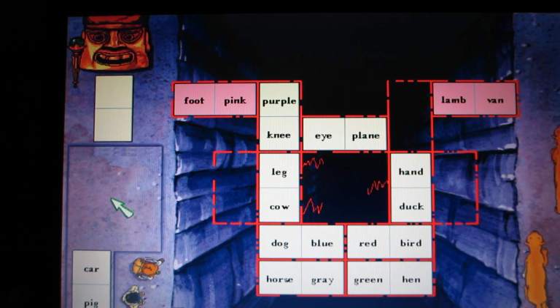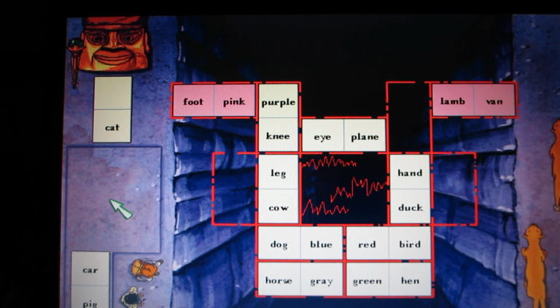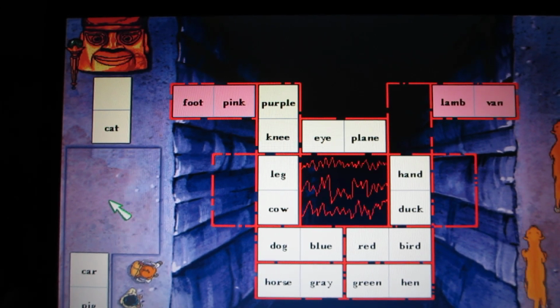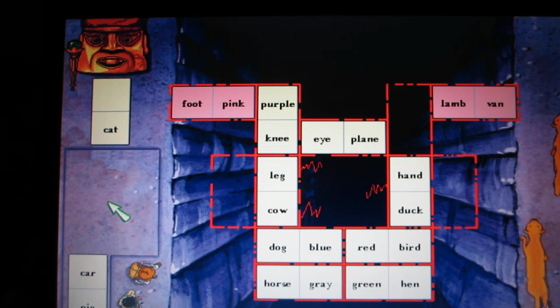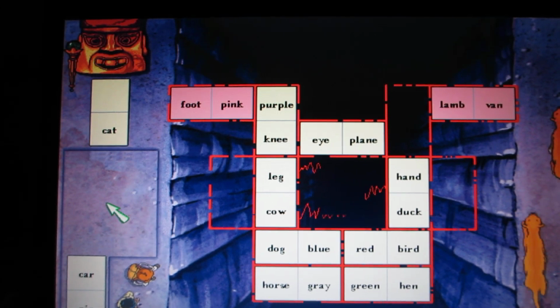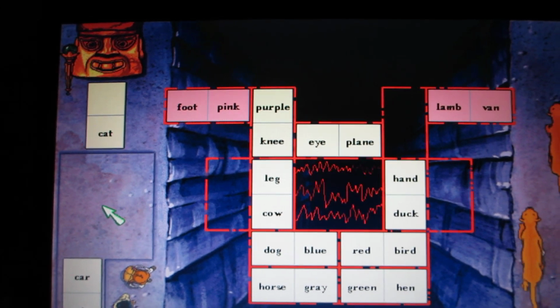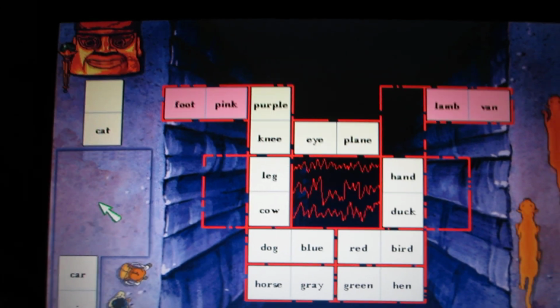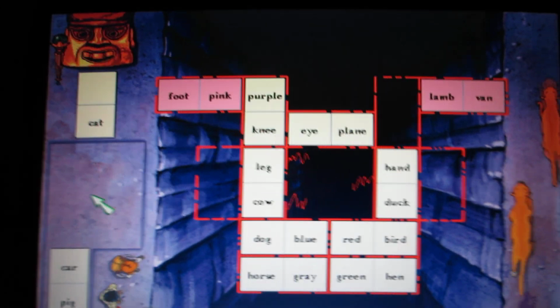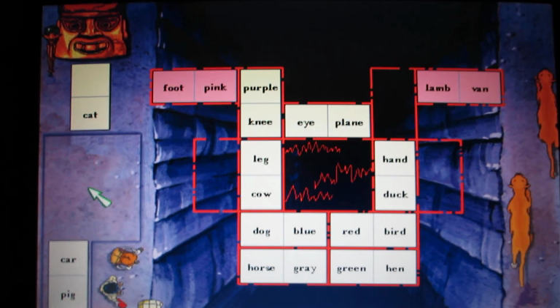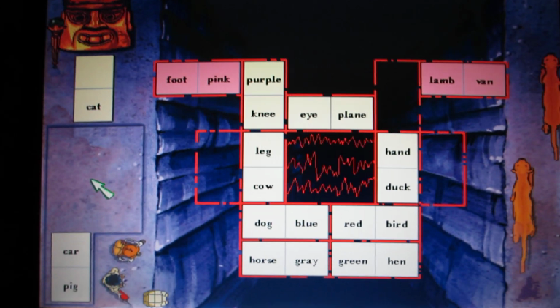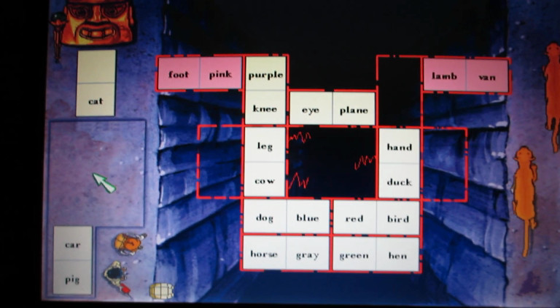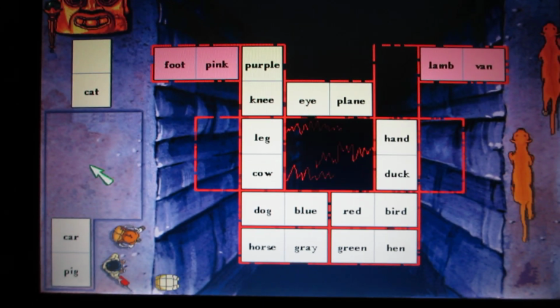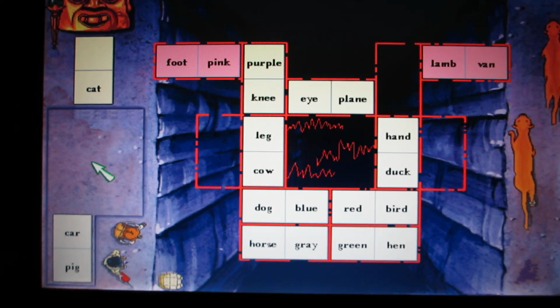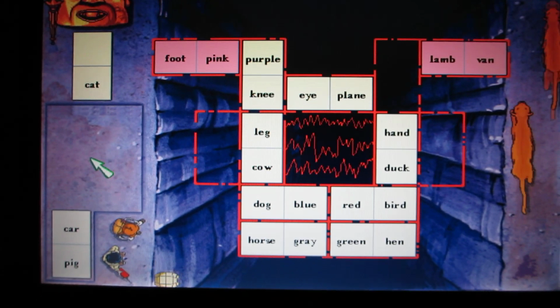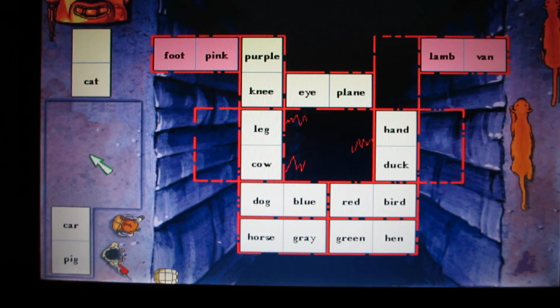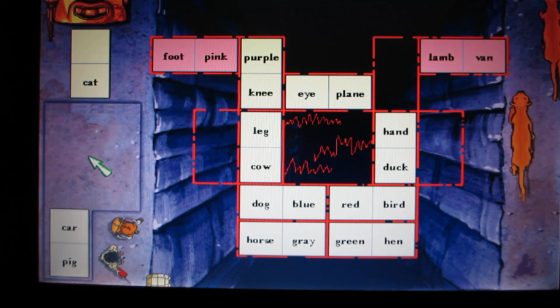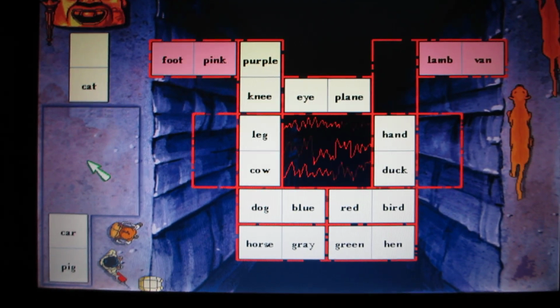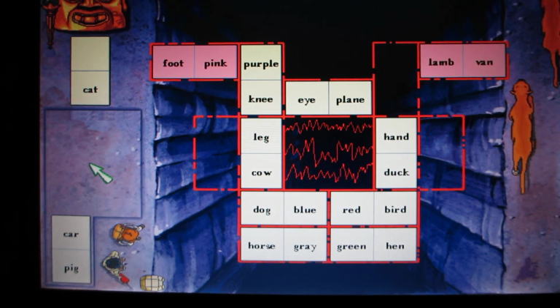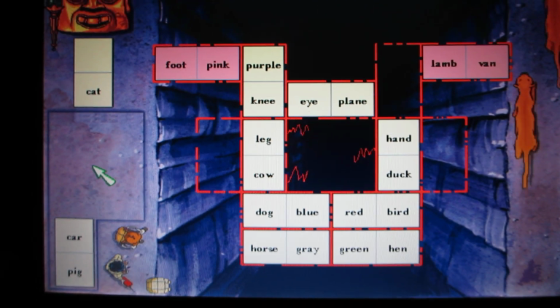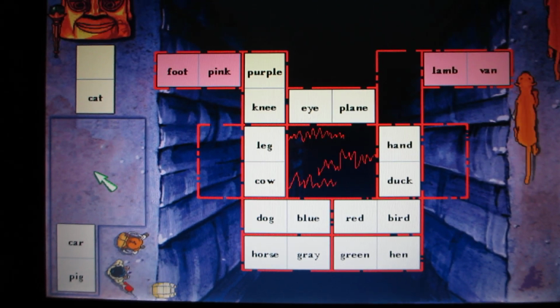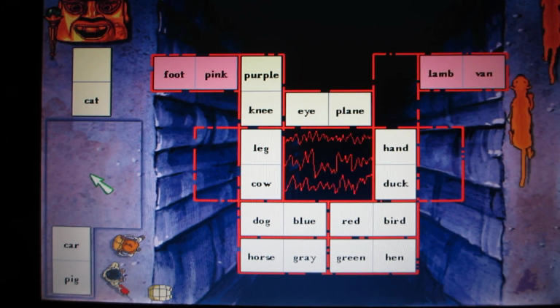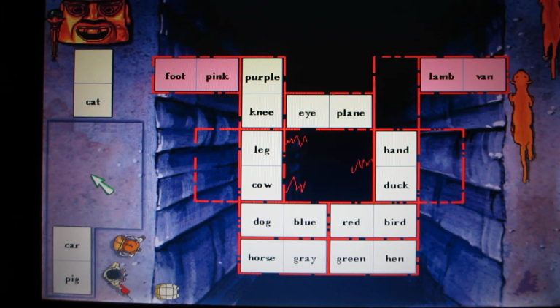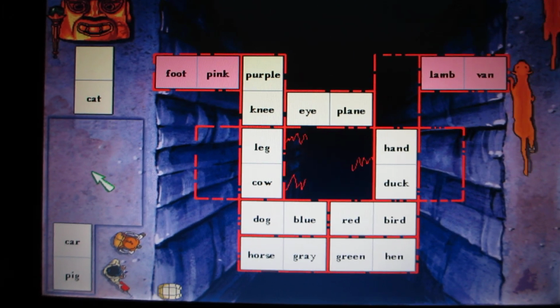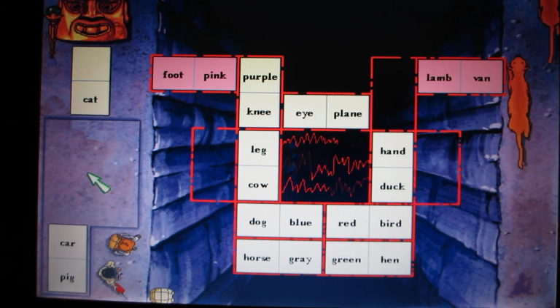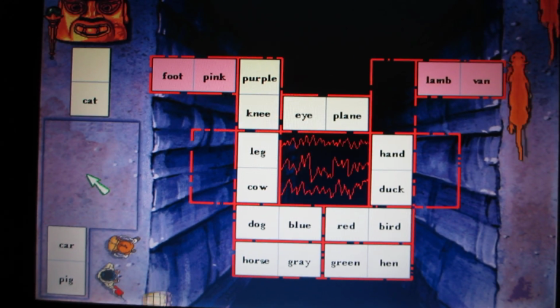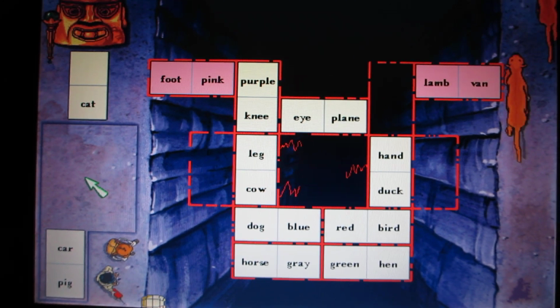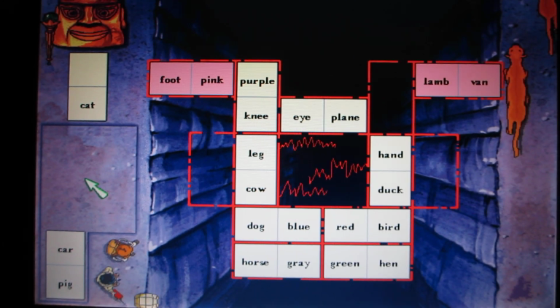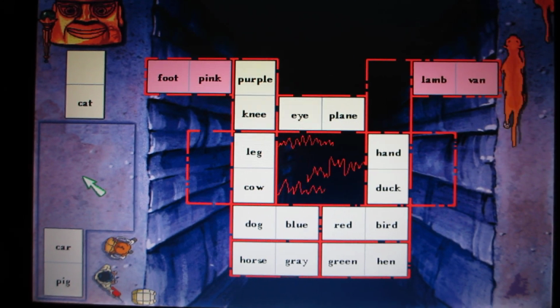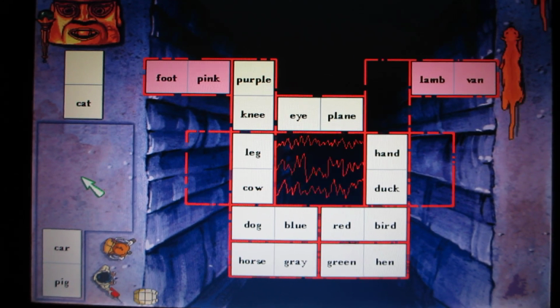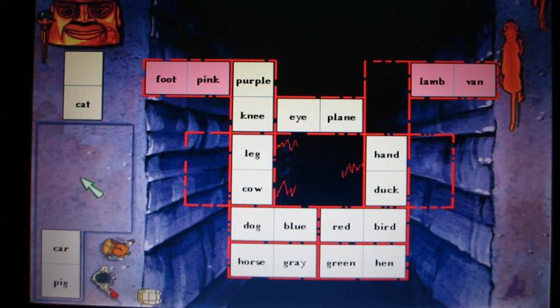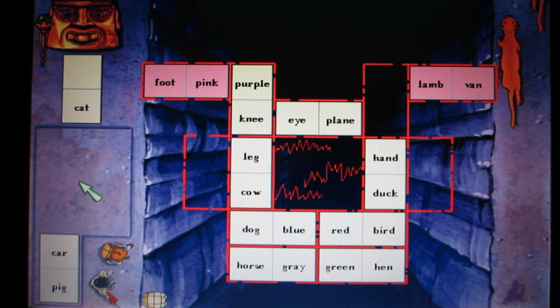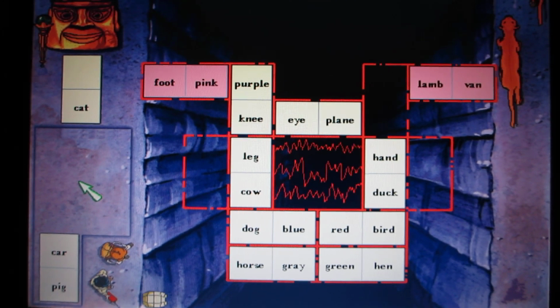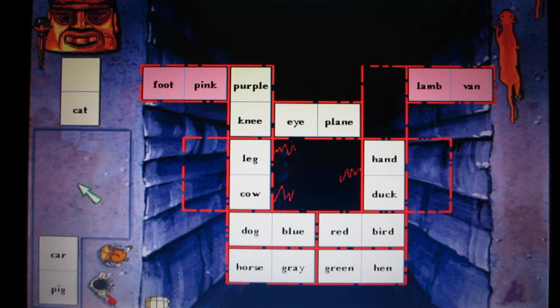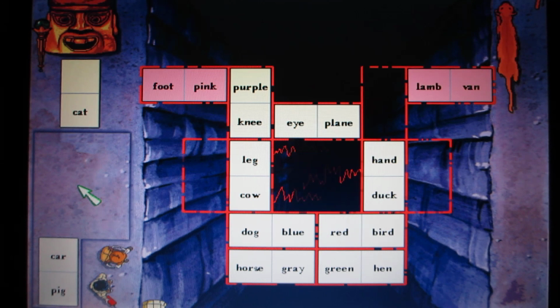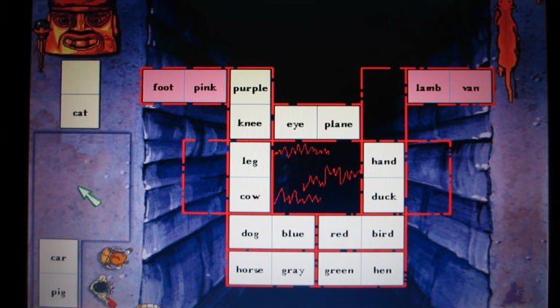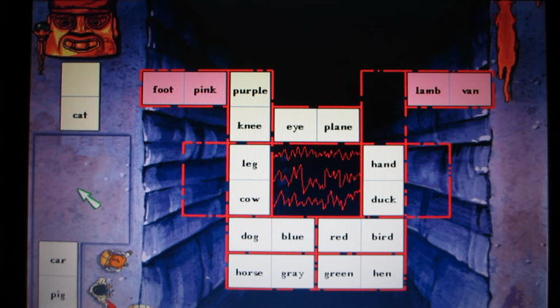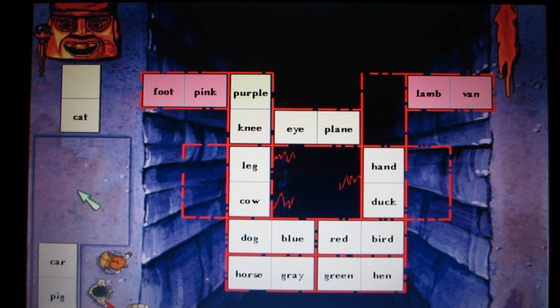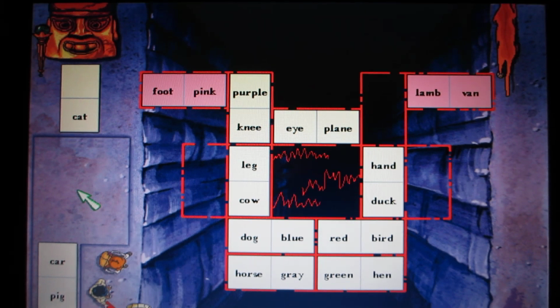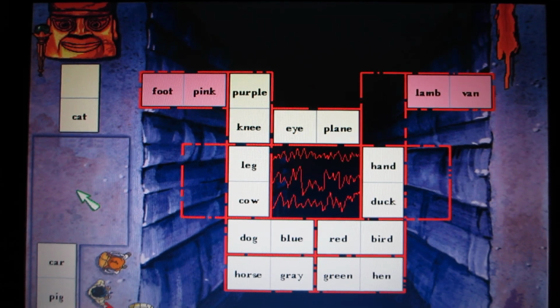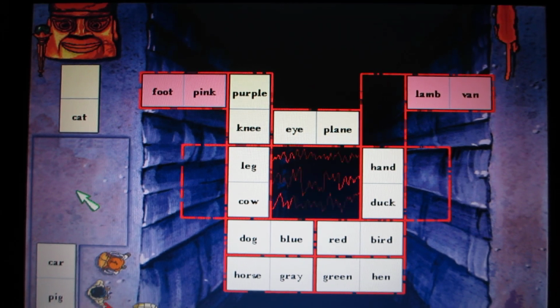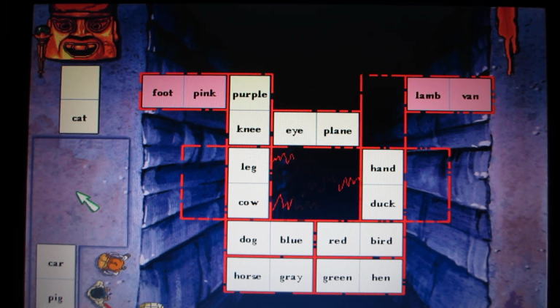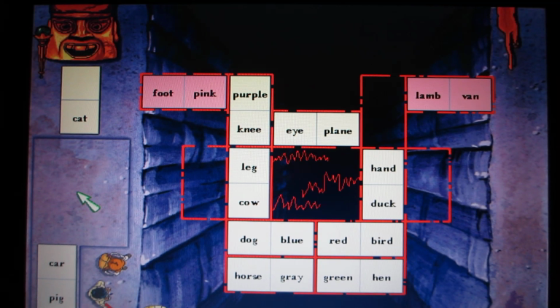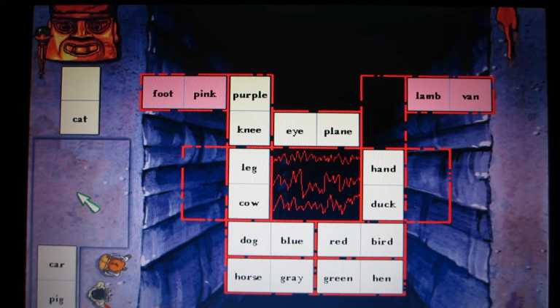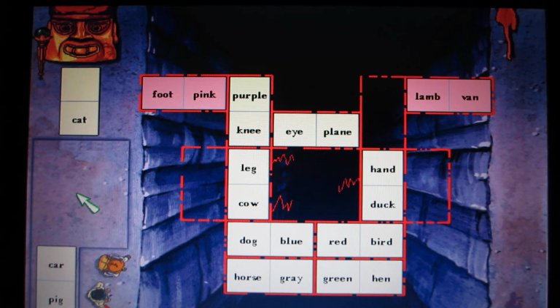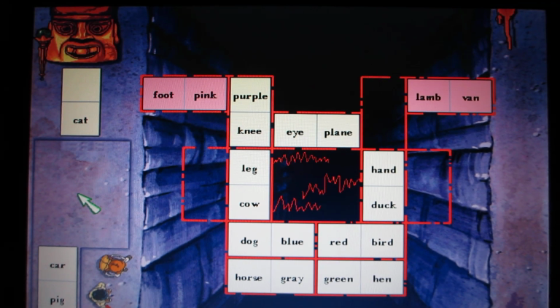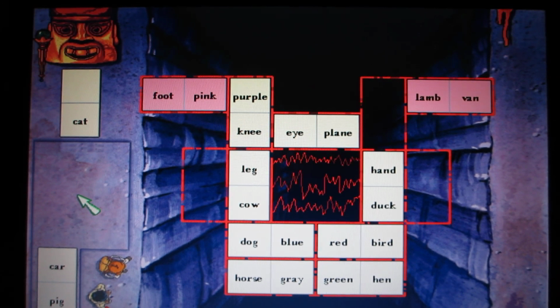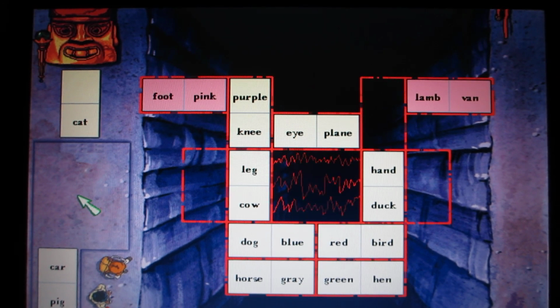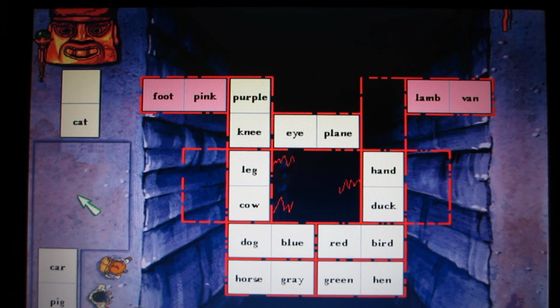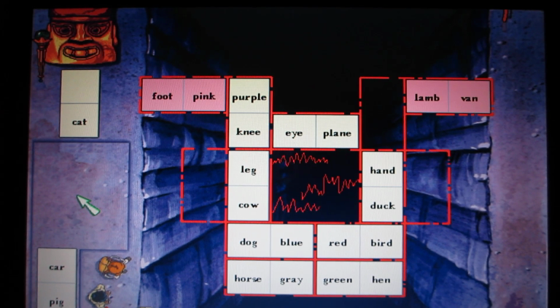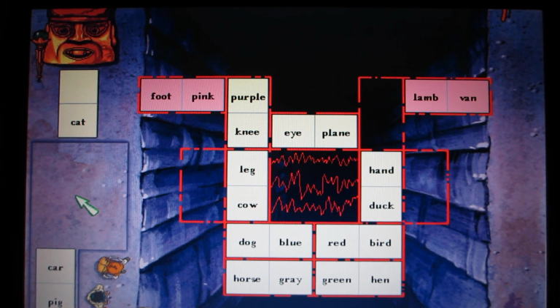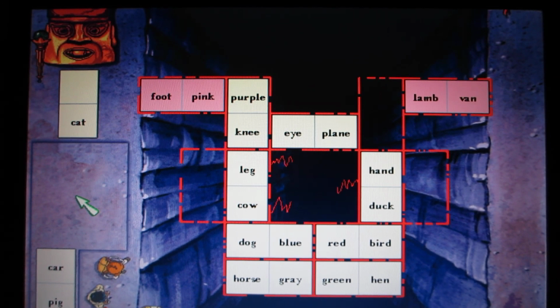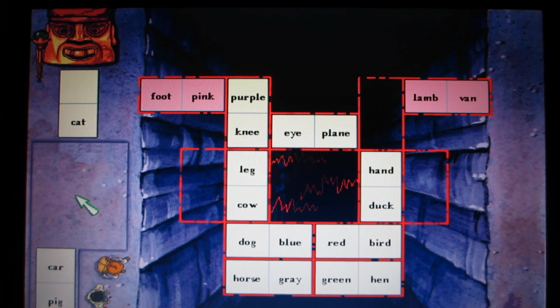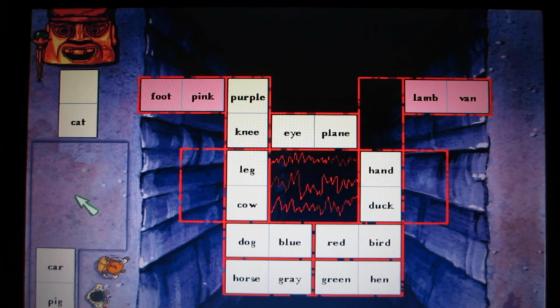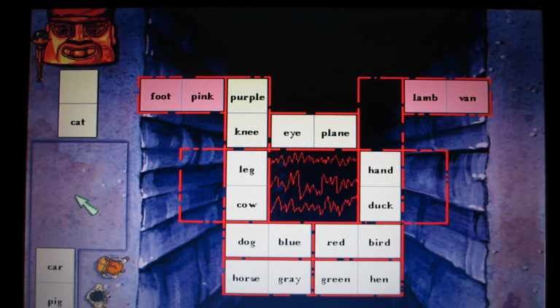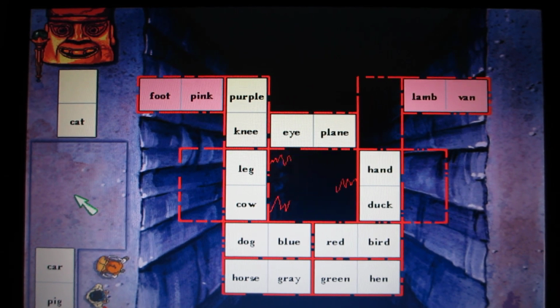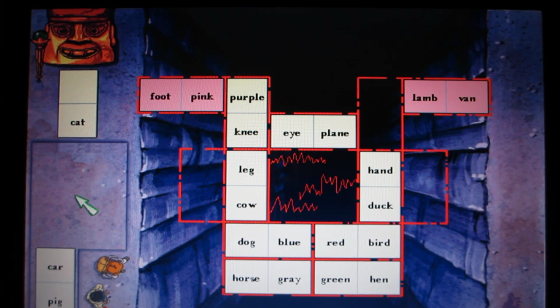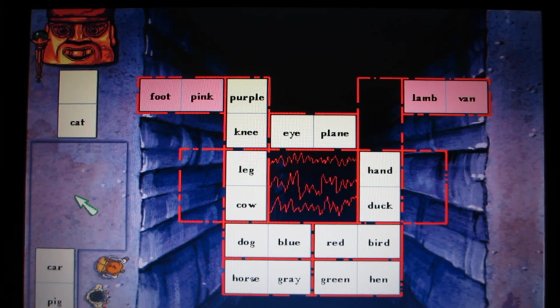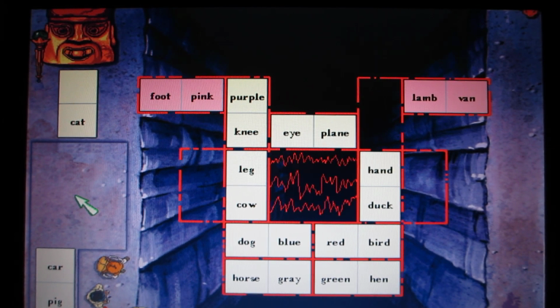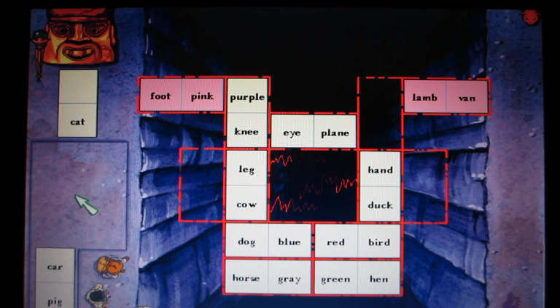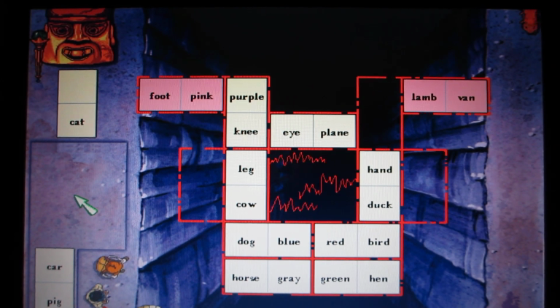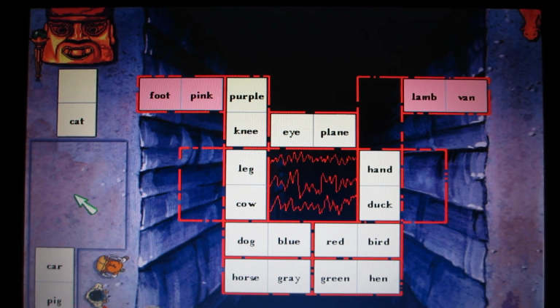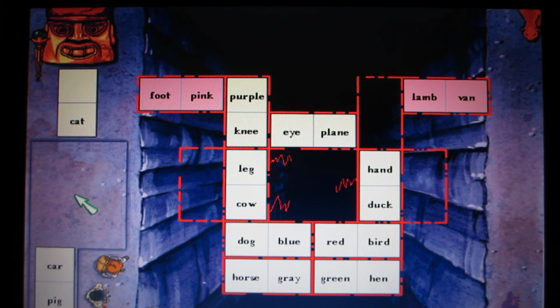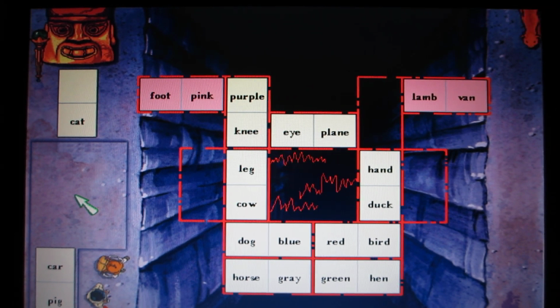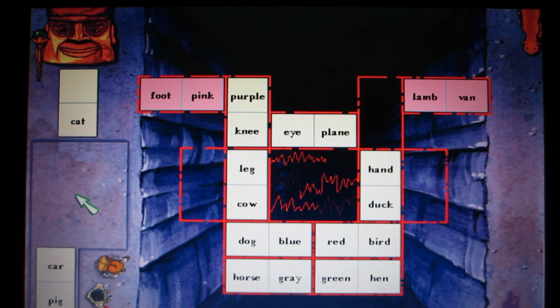When a bridge stone has a blank, you may place that blank next to any word.